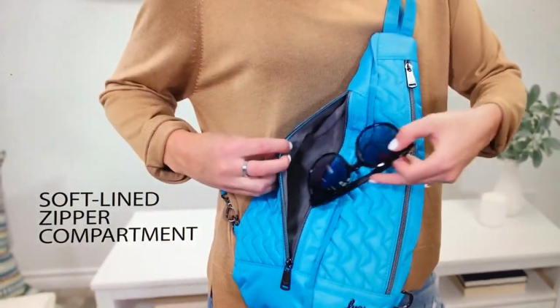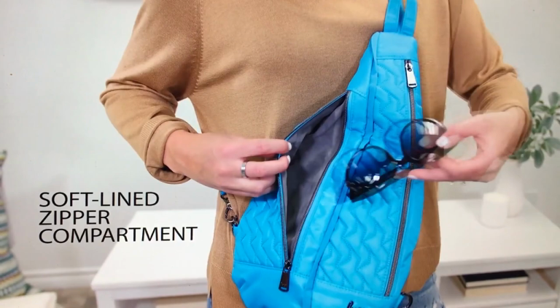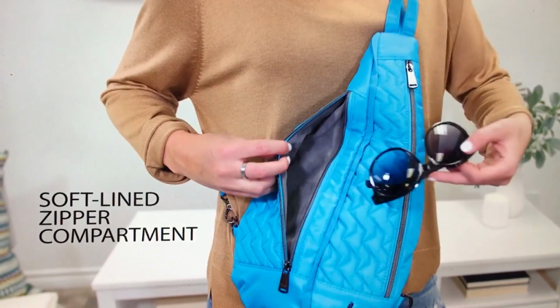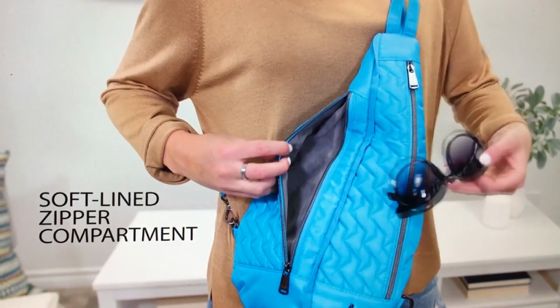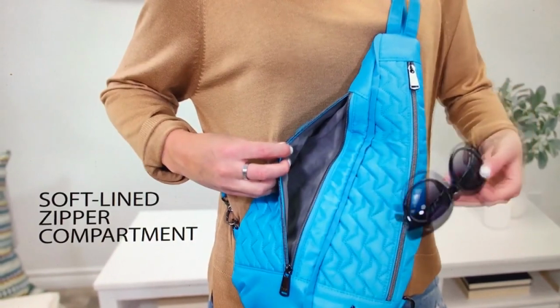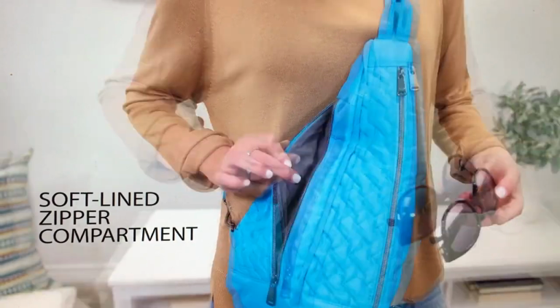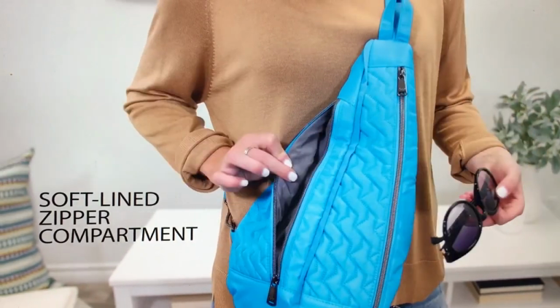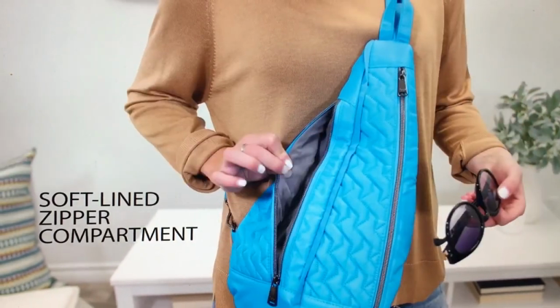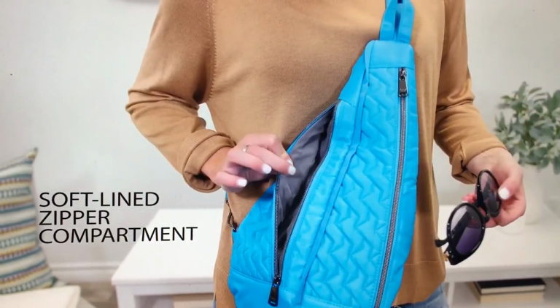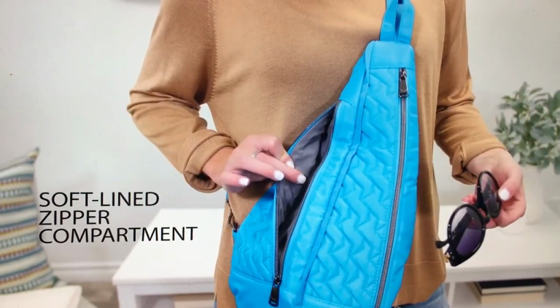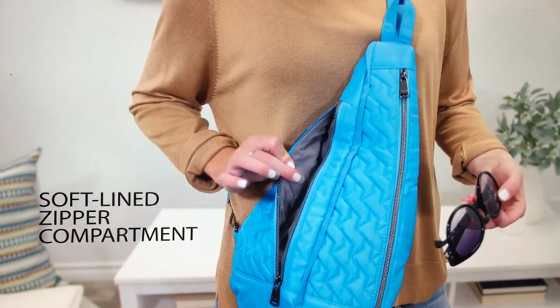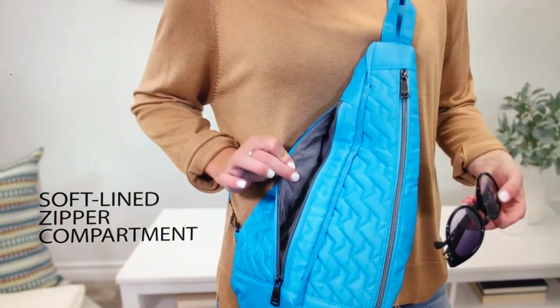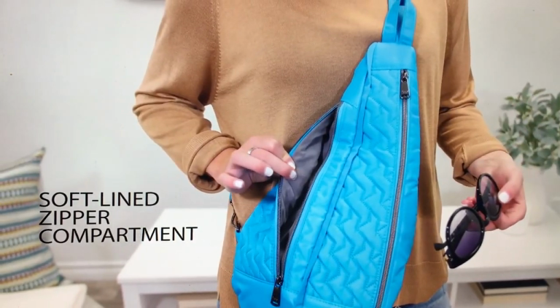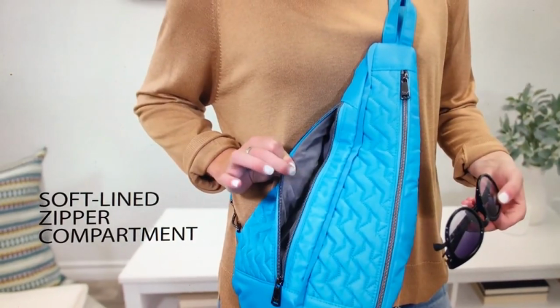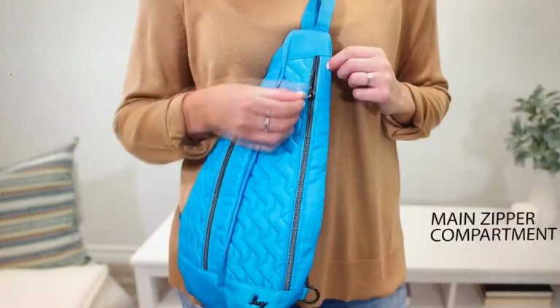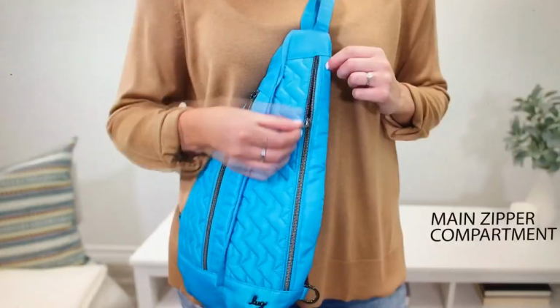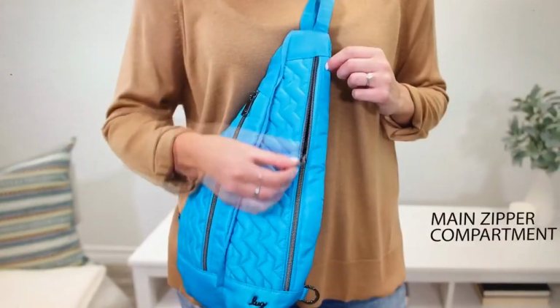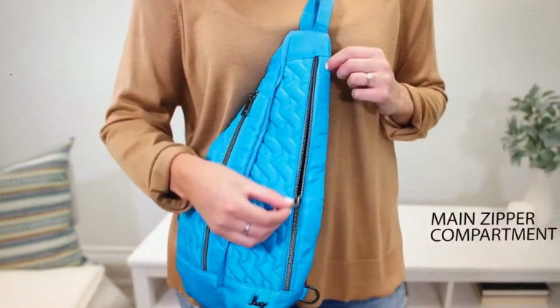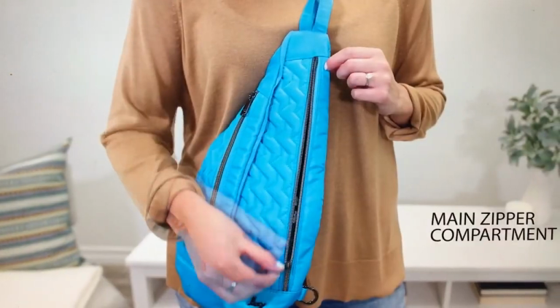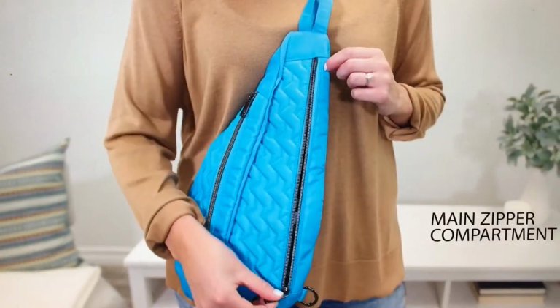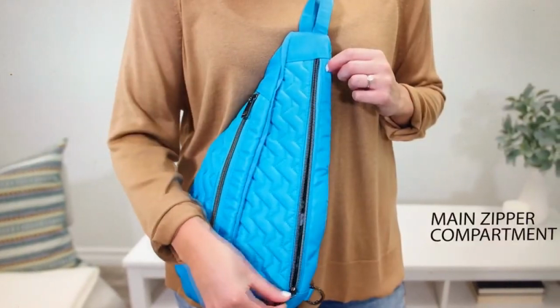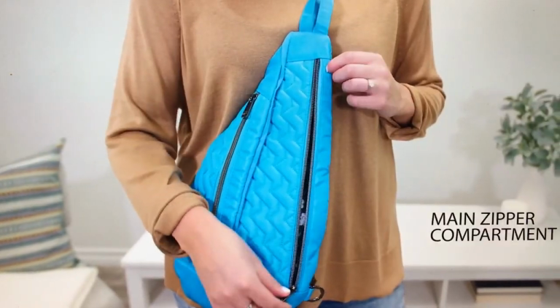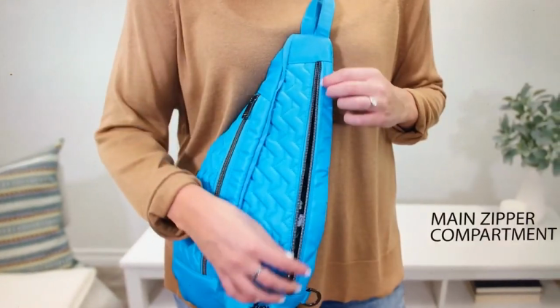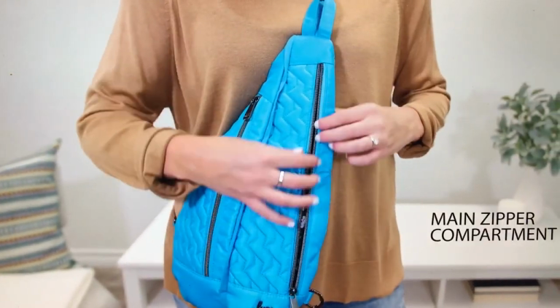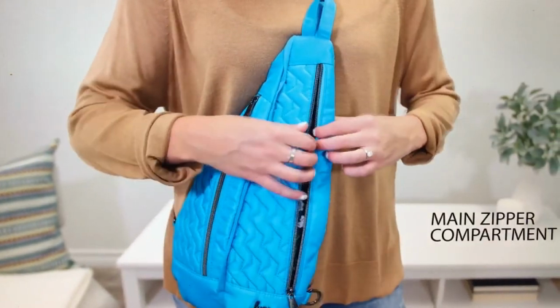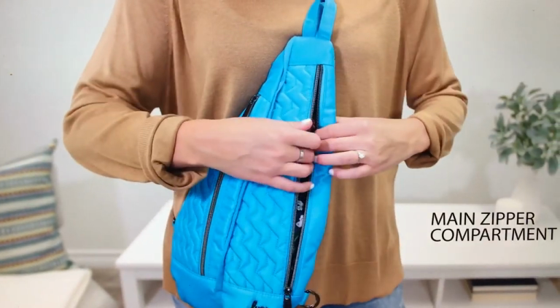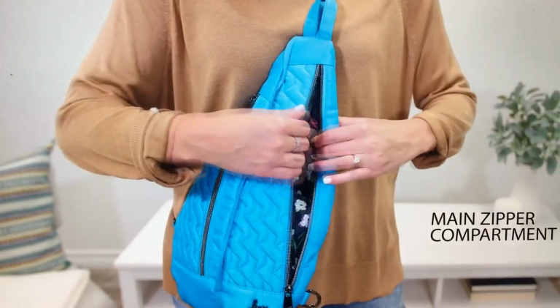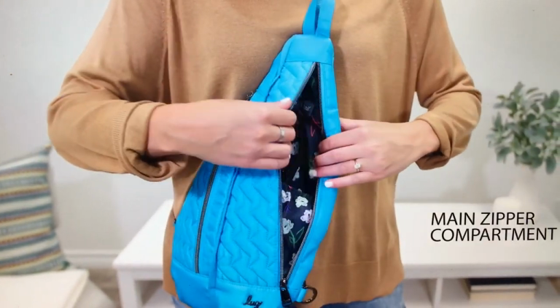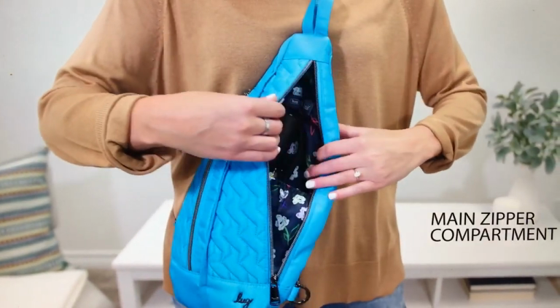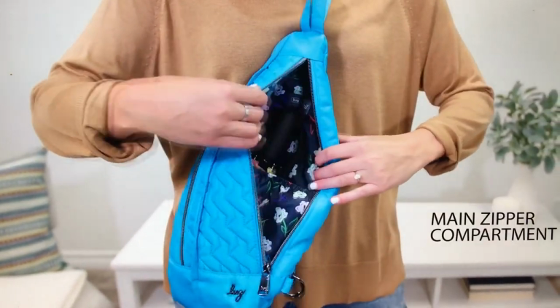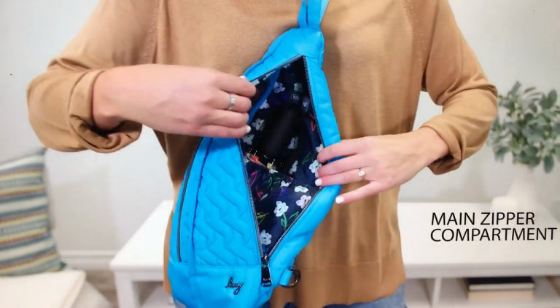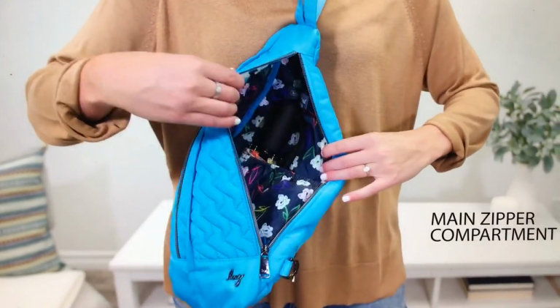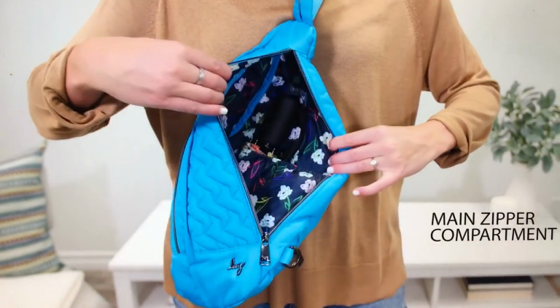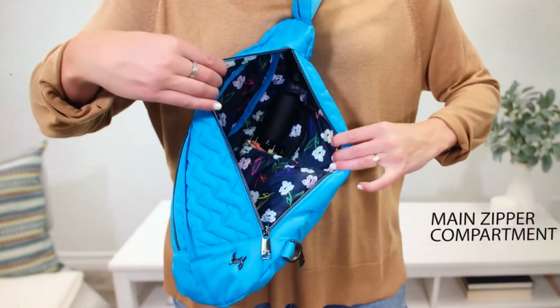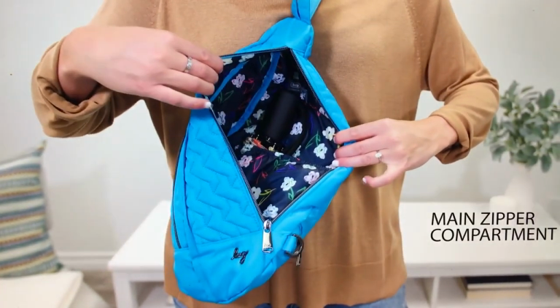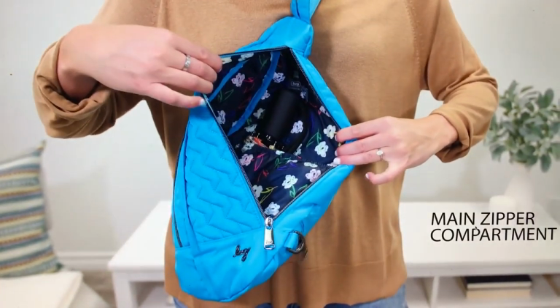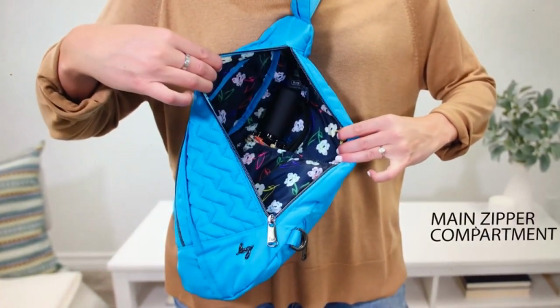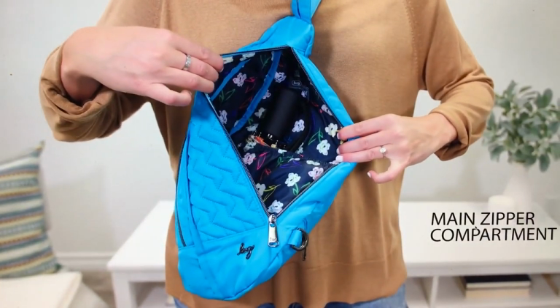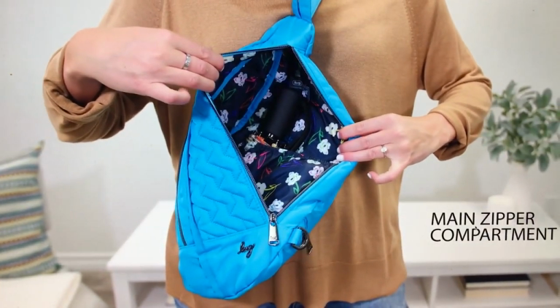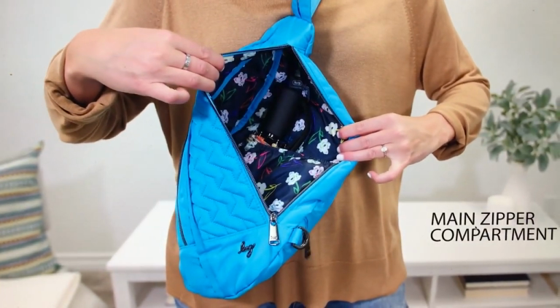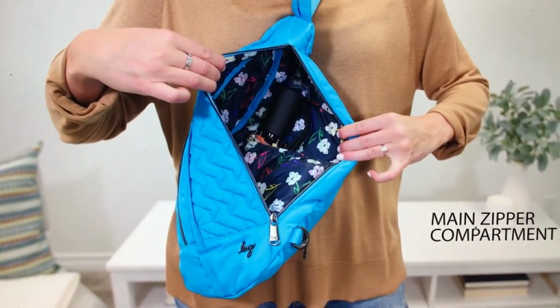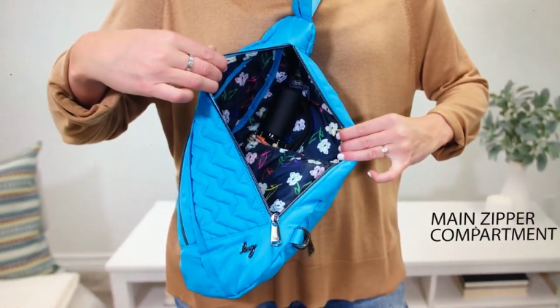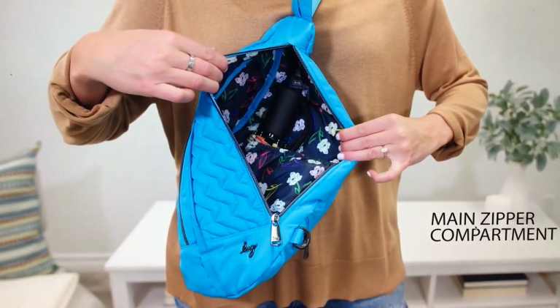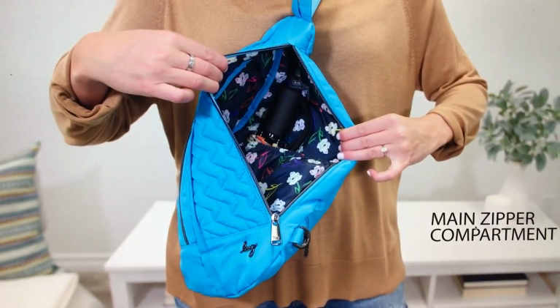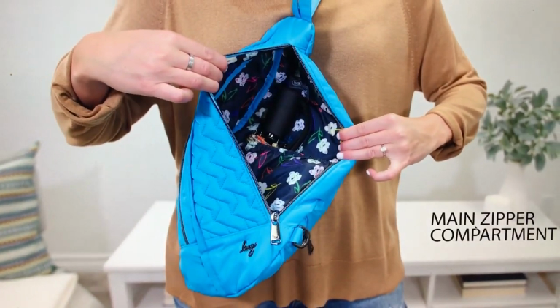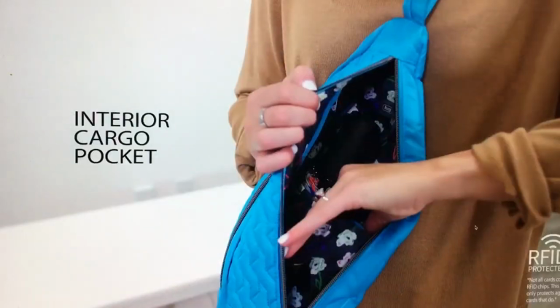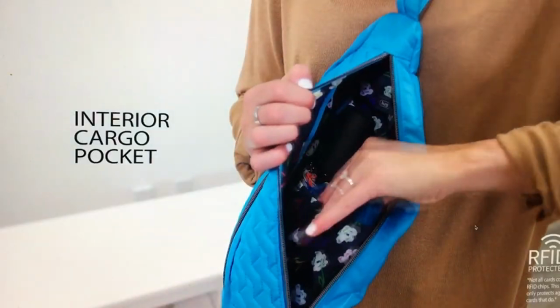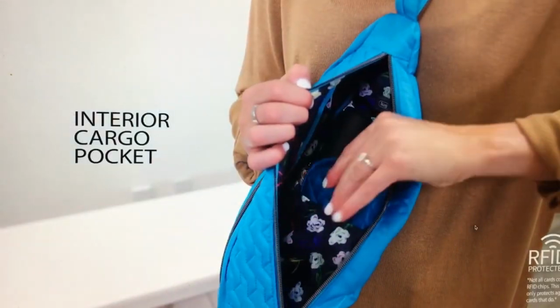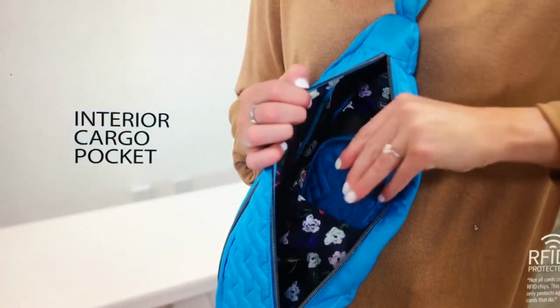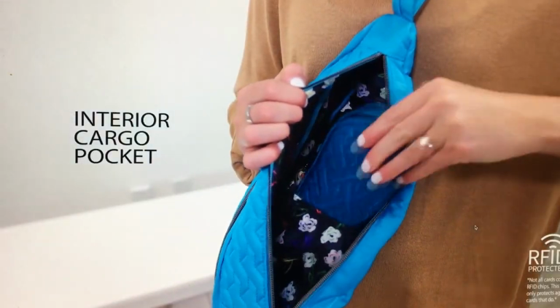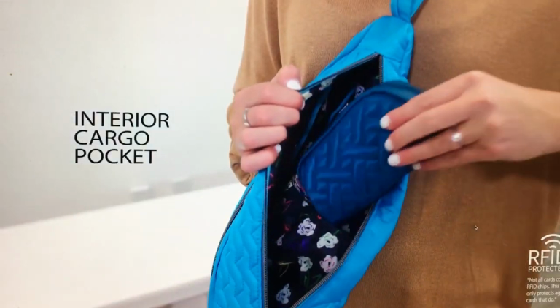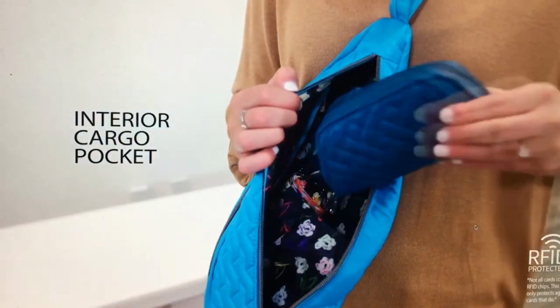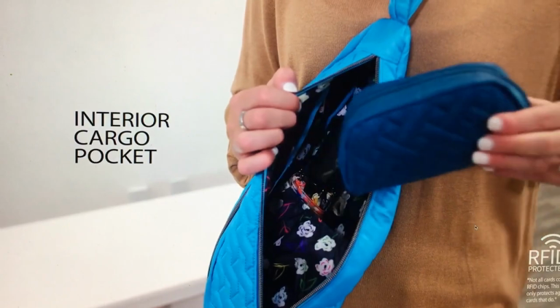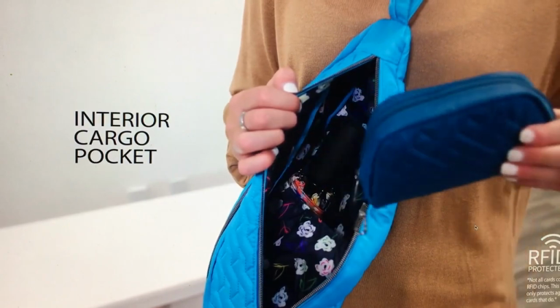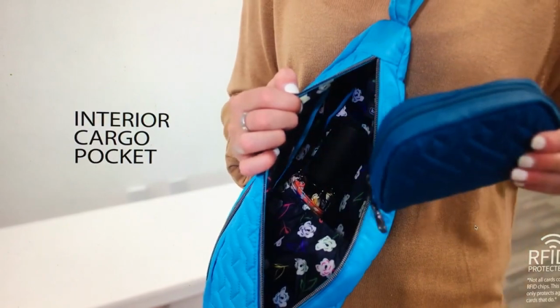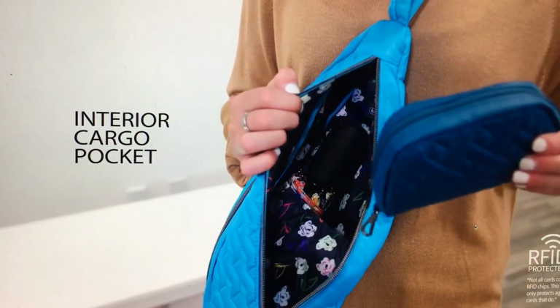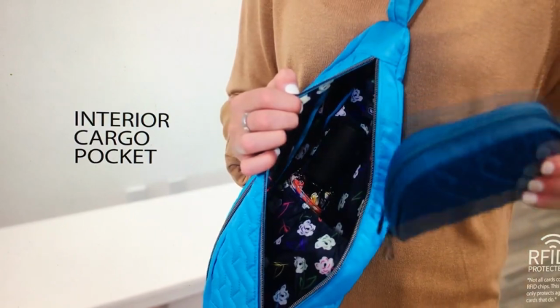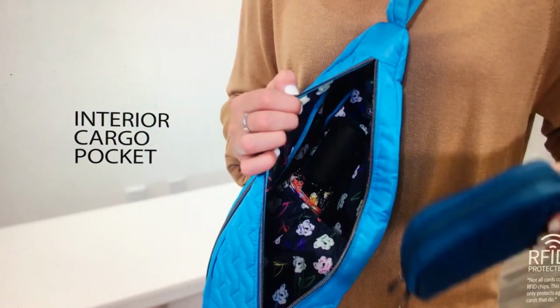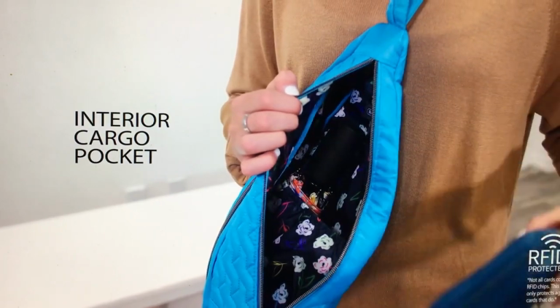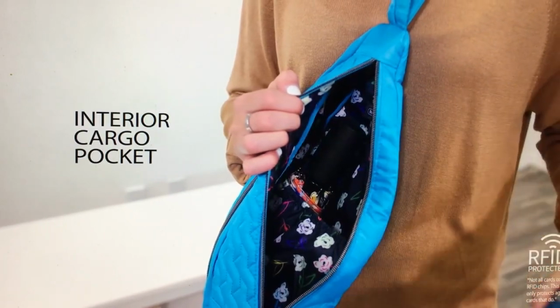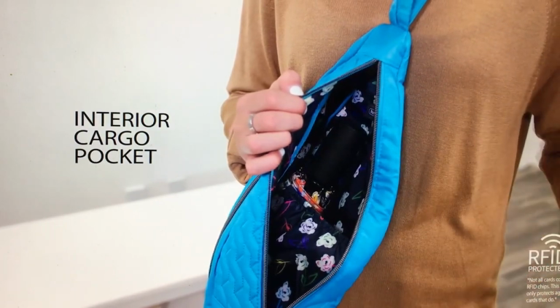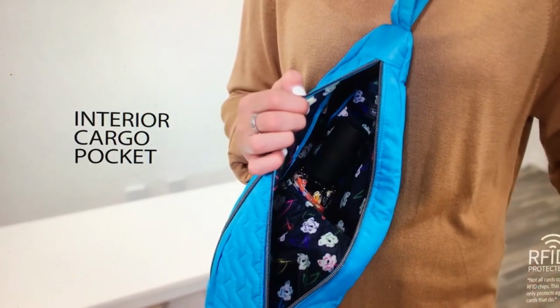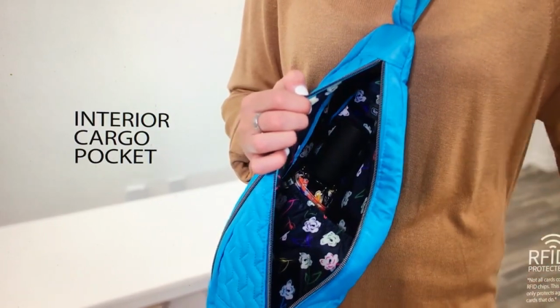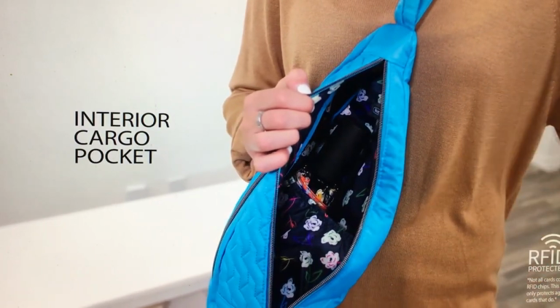Lug, you gotta stop this. You gotta stop making stuff that I want because eventually I'm not going to have room for it.